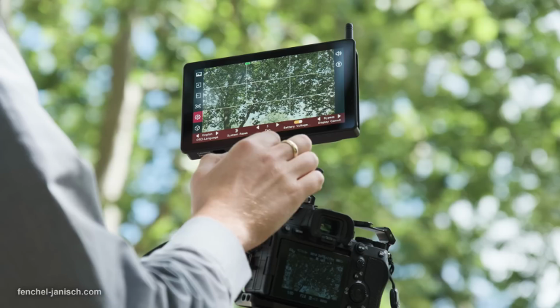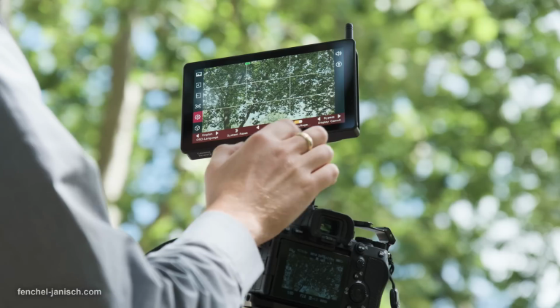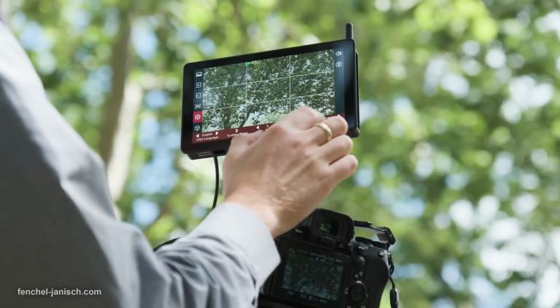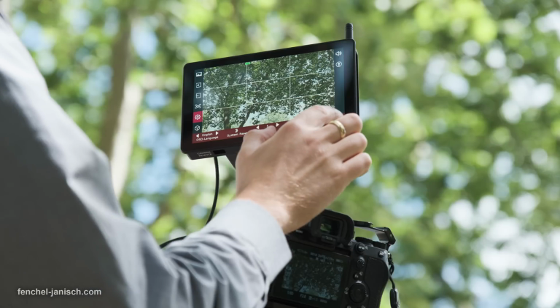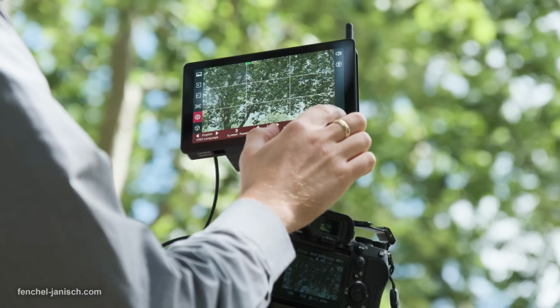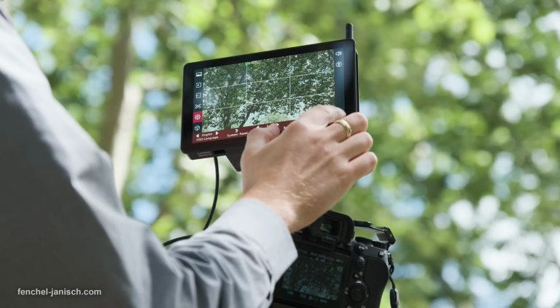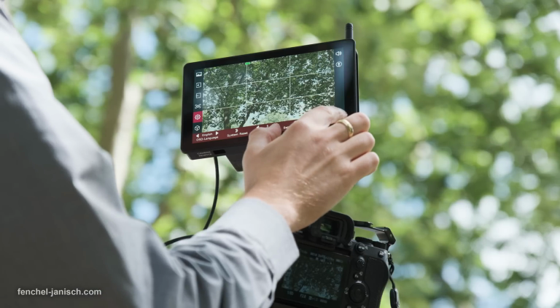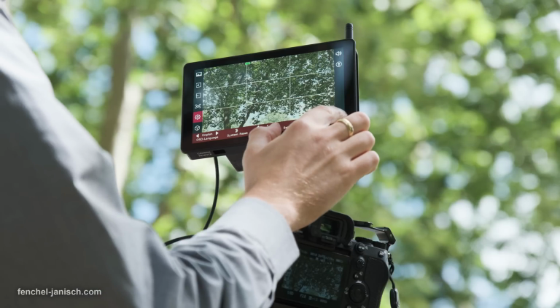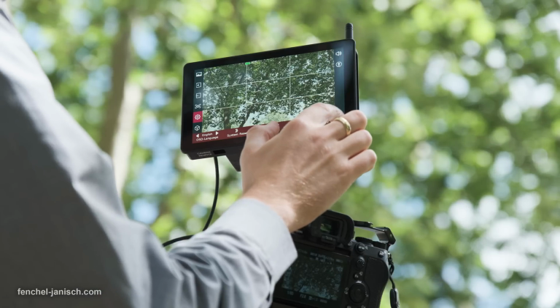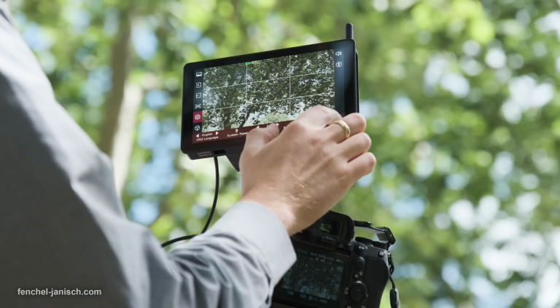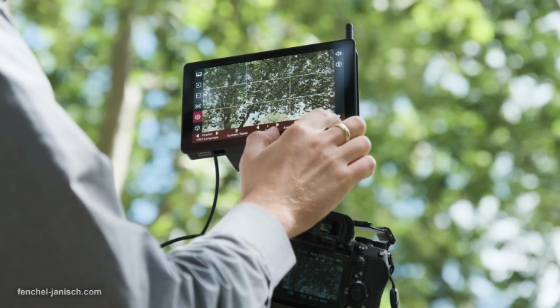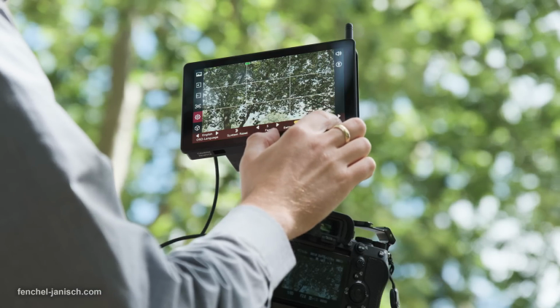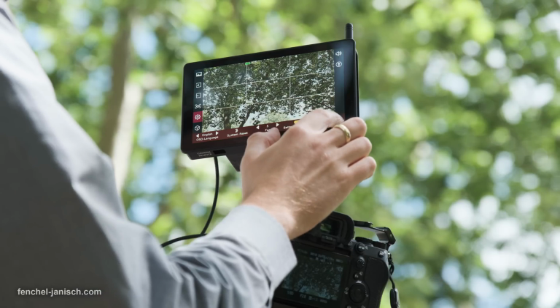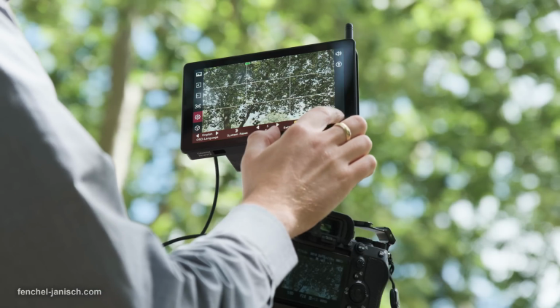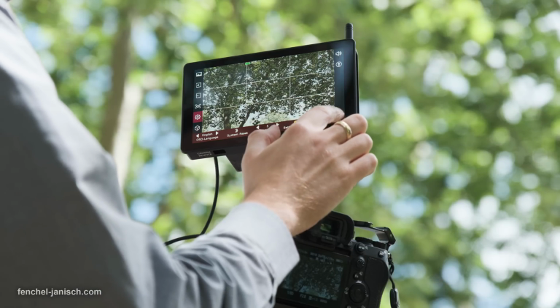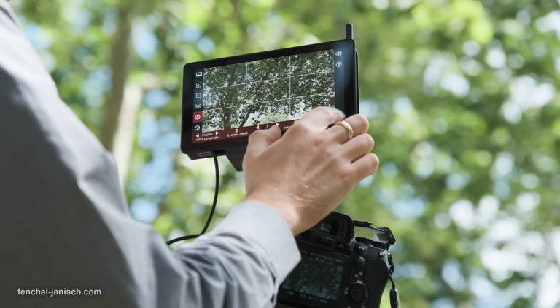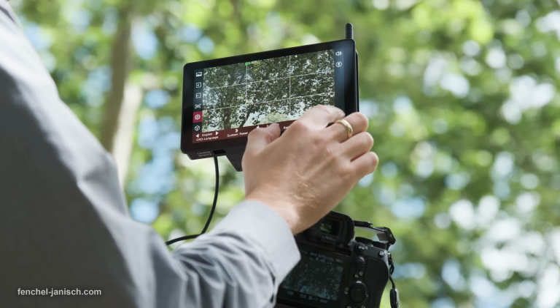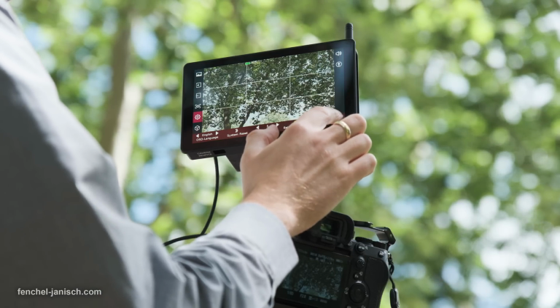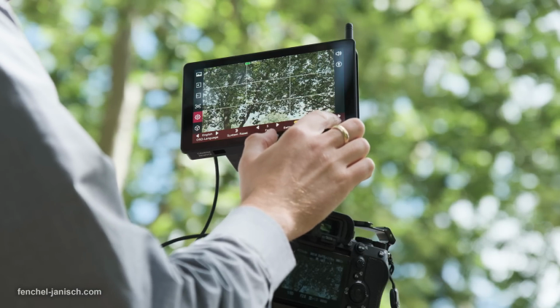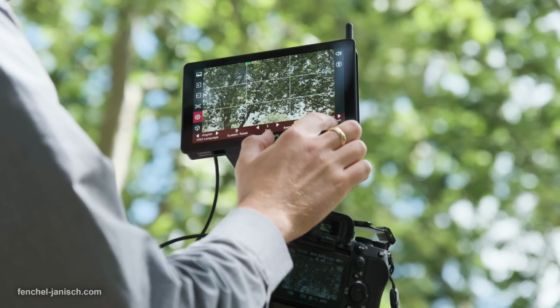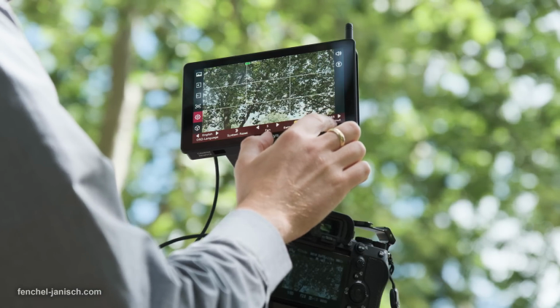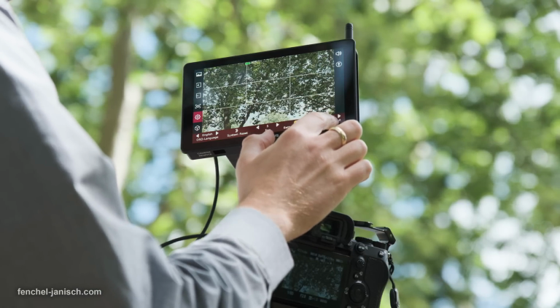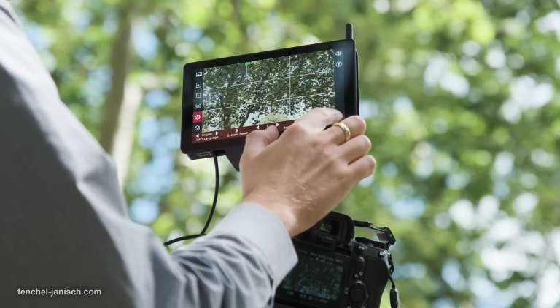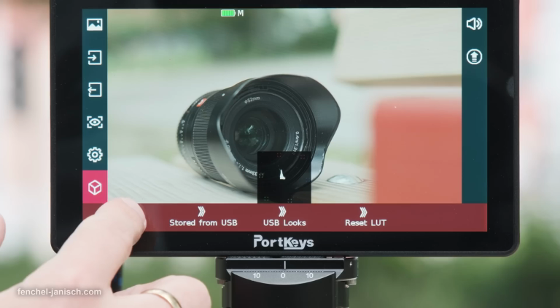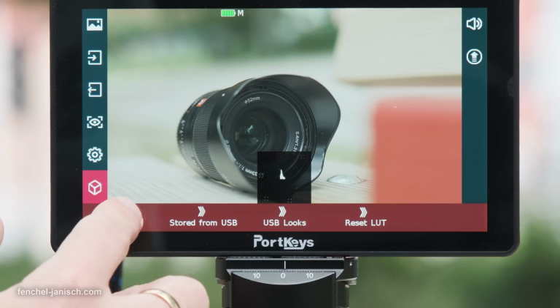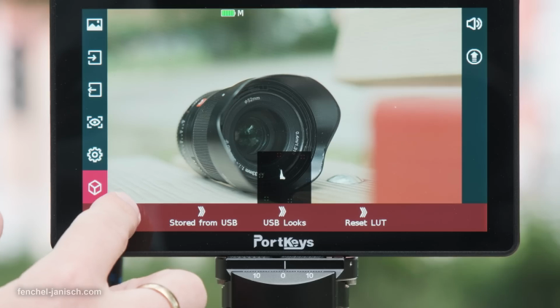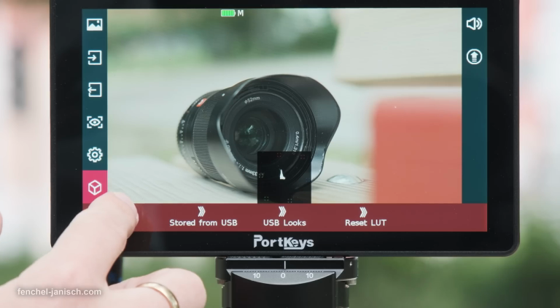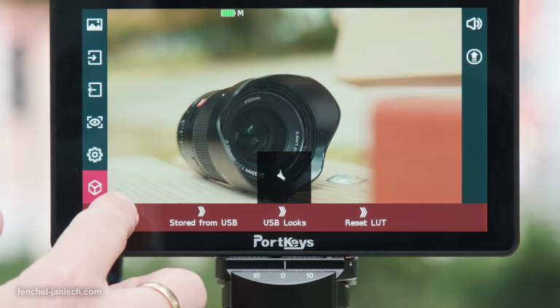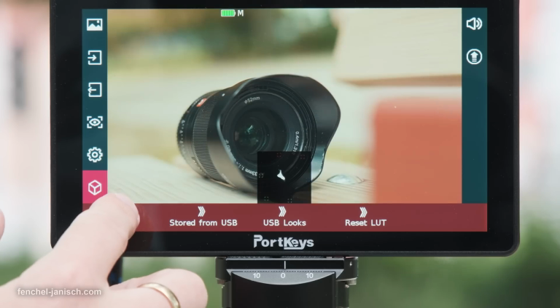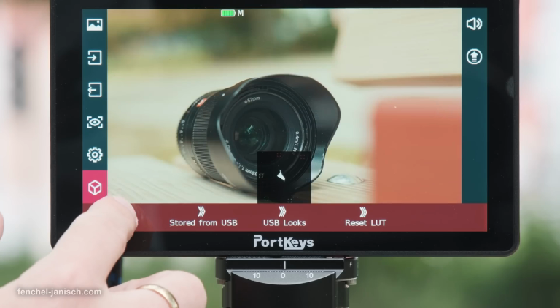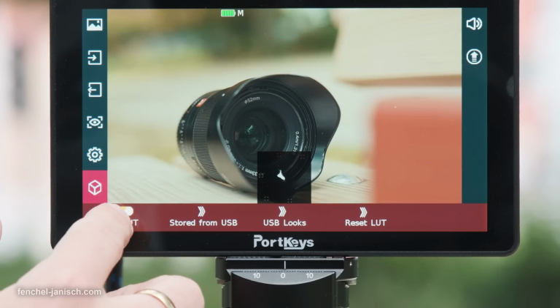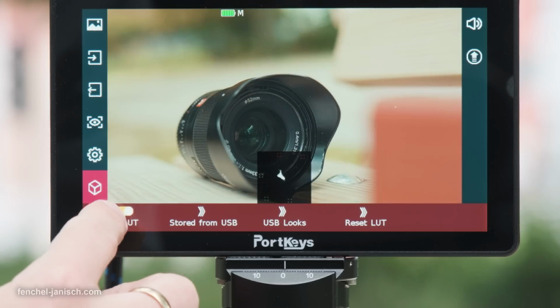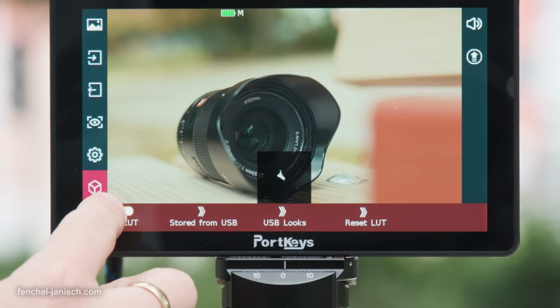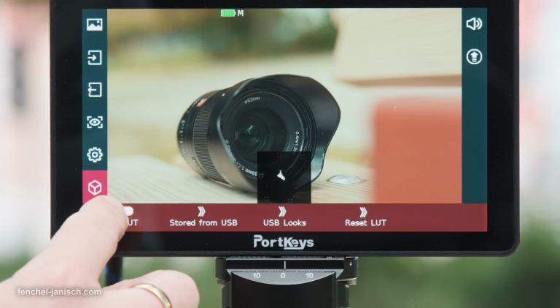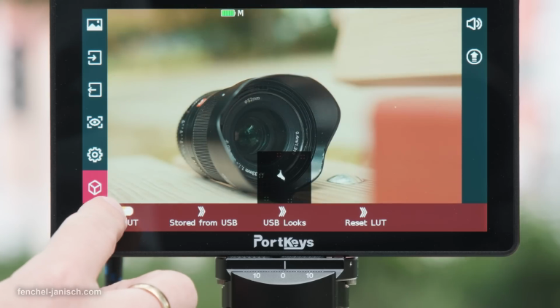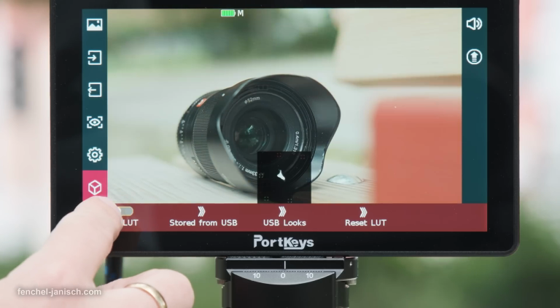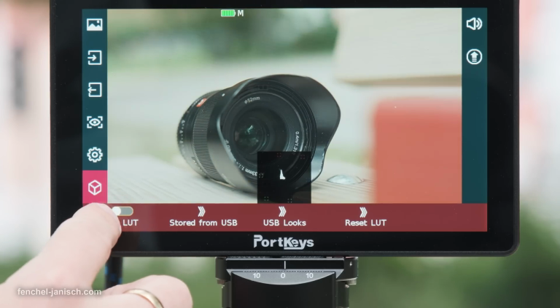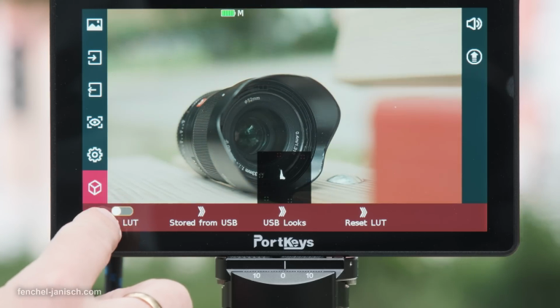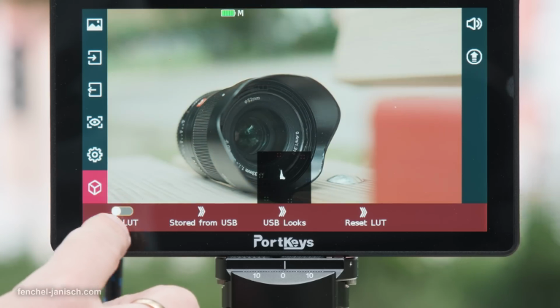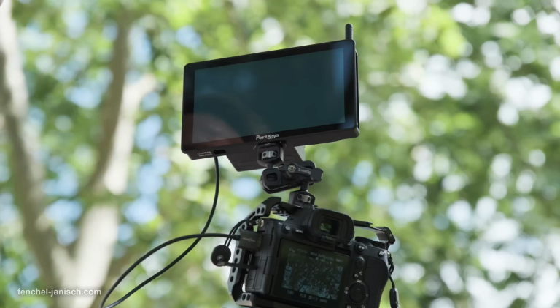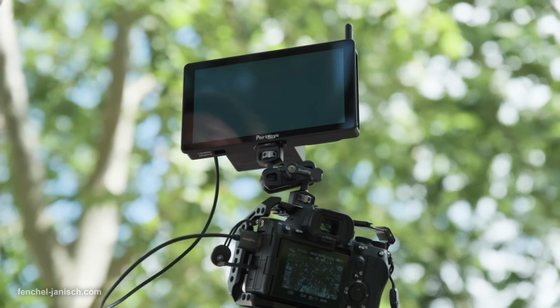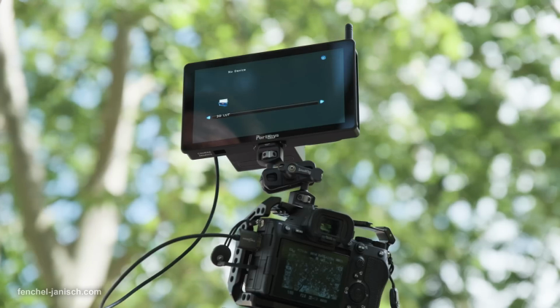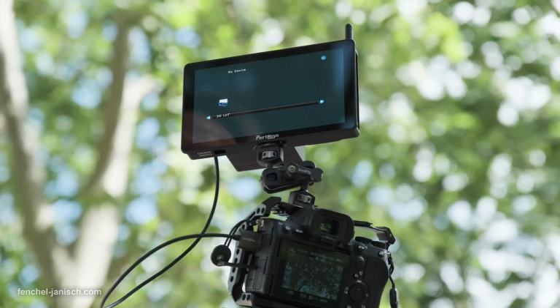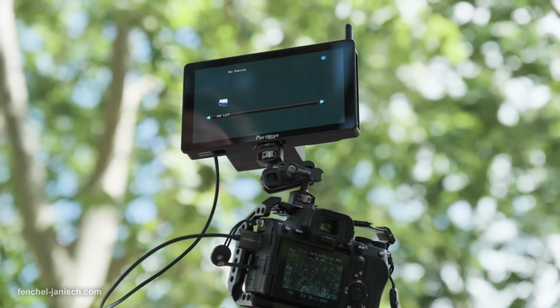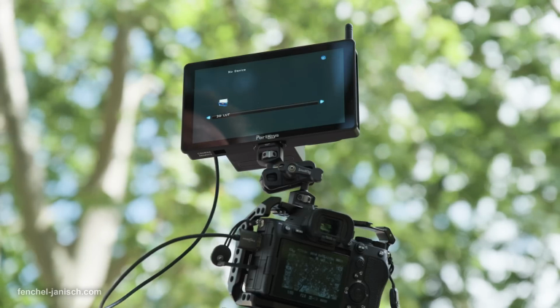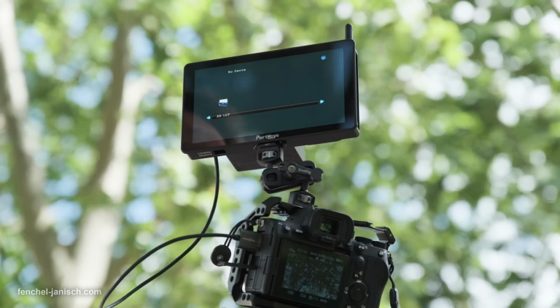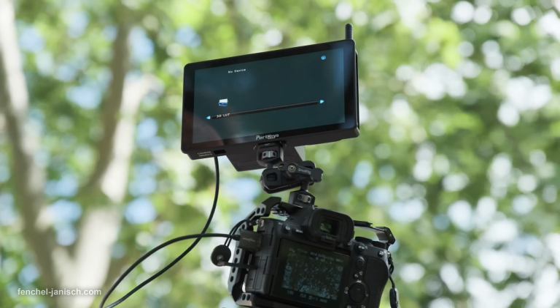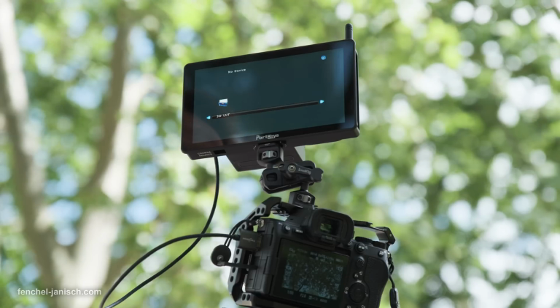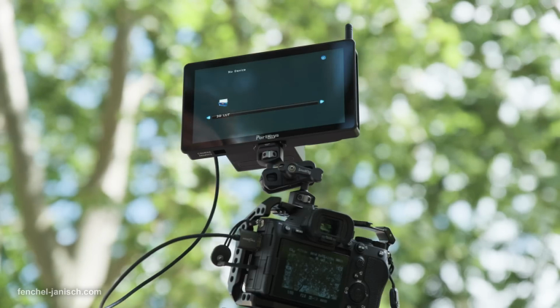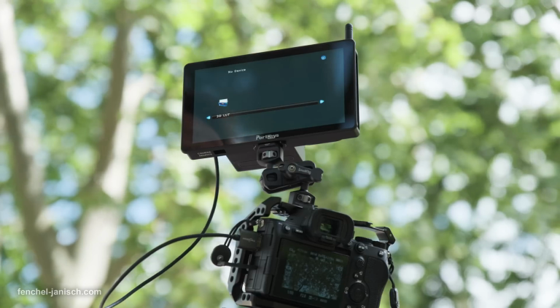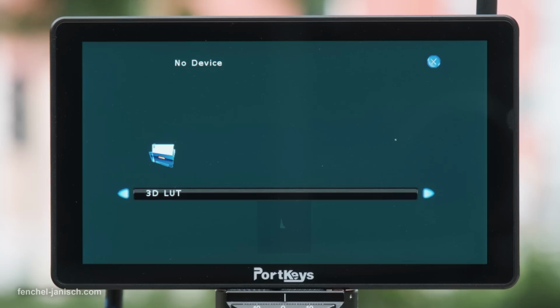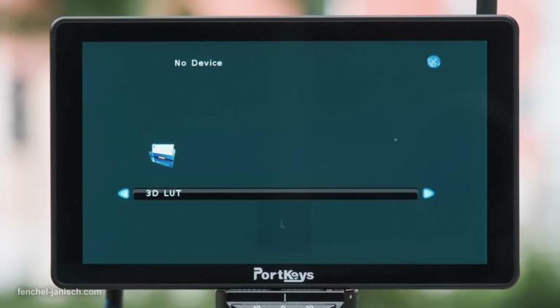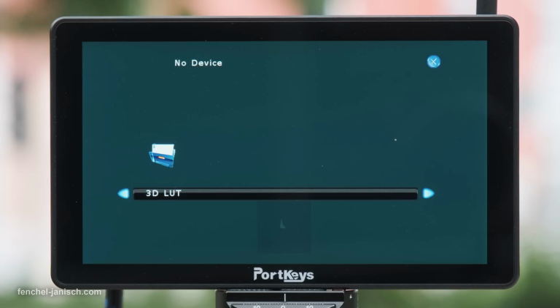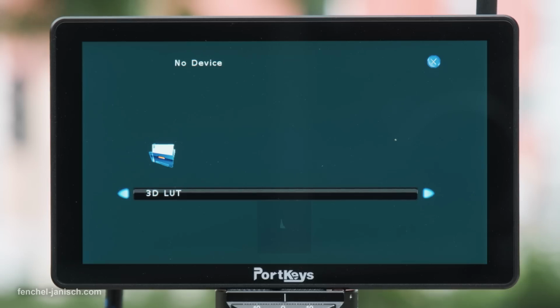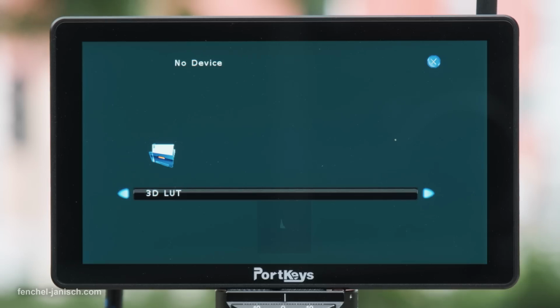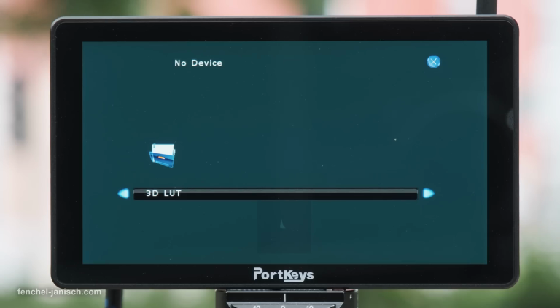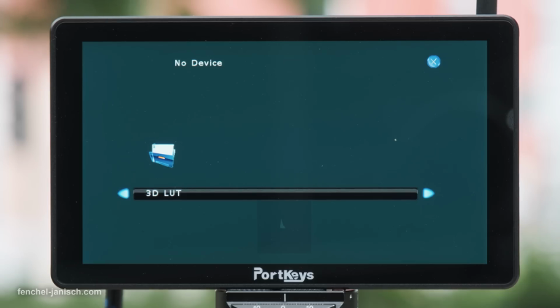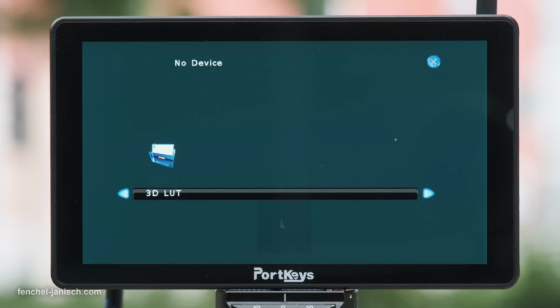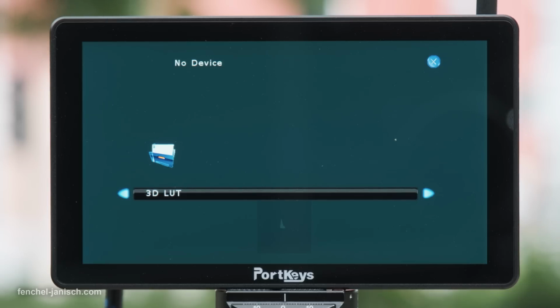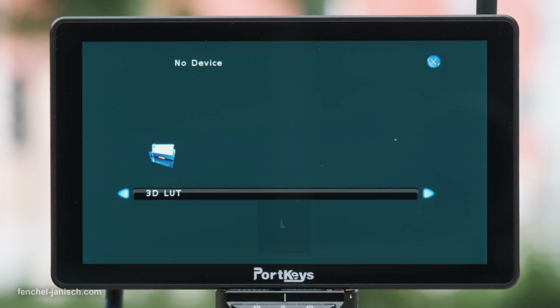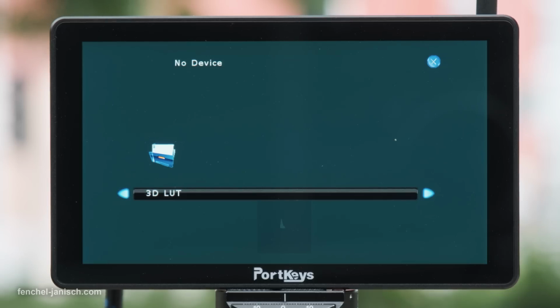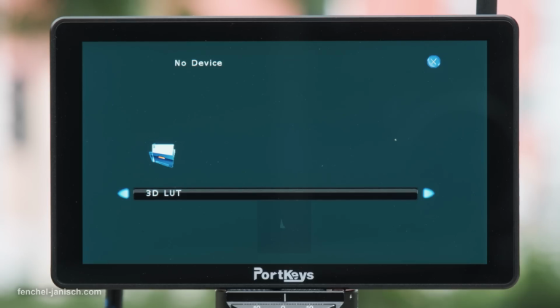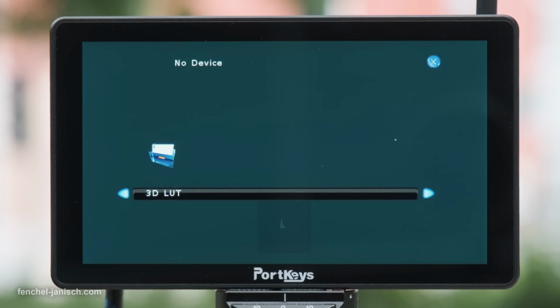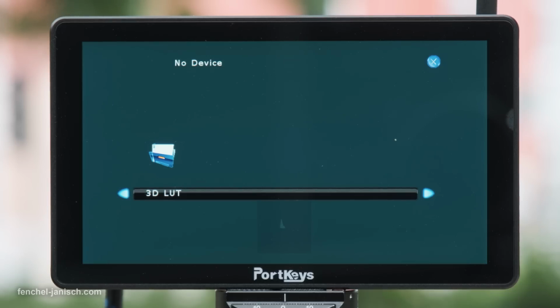Custom LUTs can be loaded onto the internal storage of the device without having to keep the USB stick plugged in all the time.